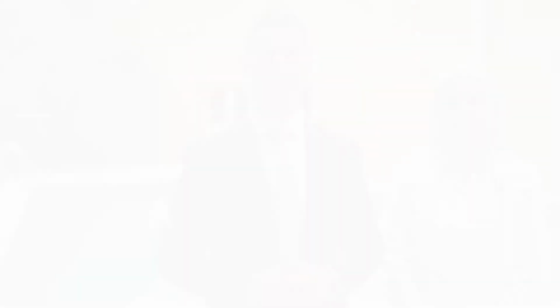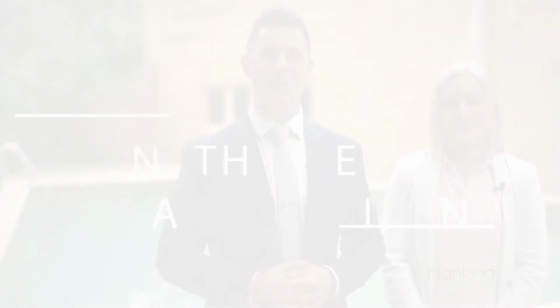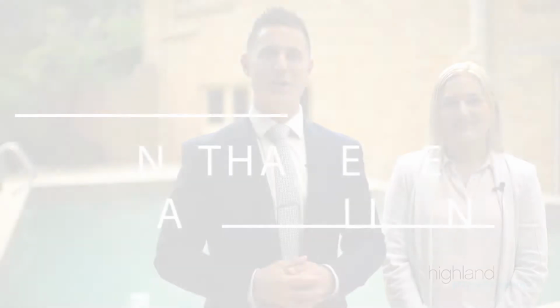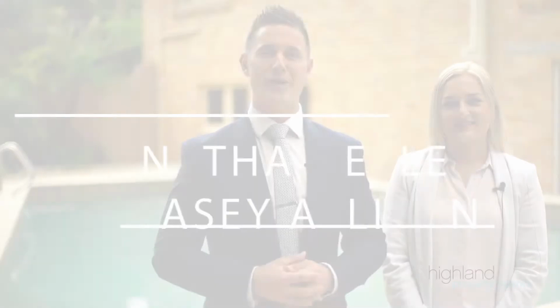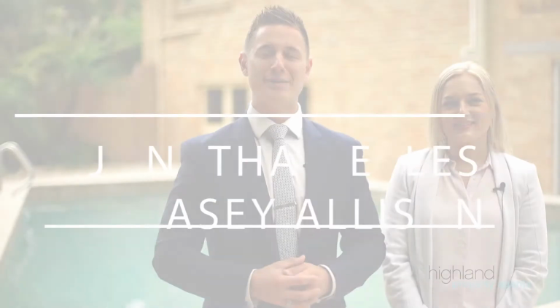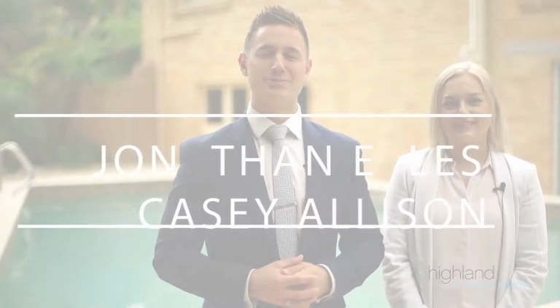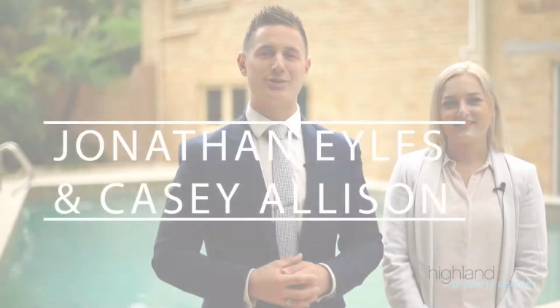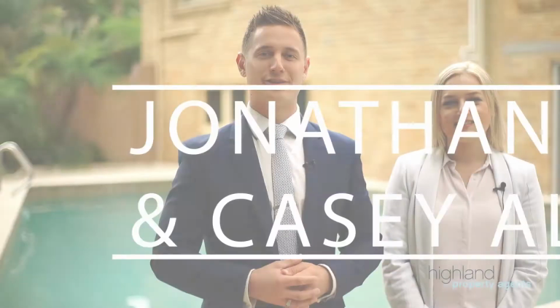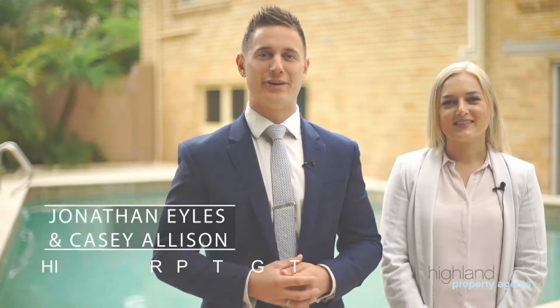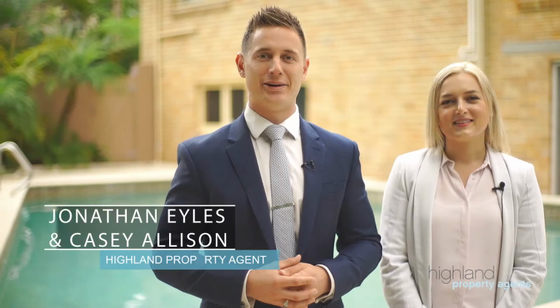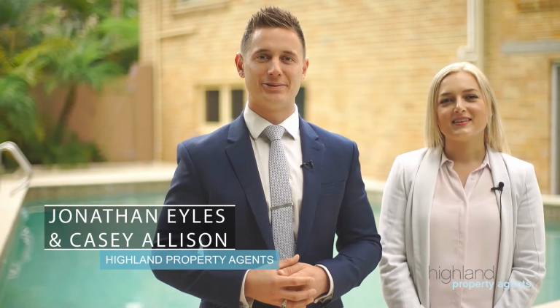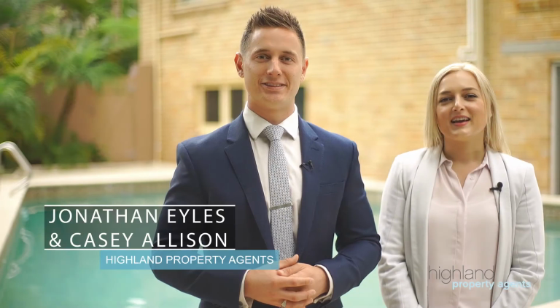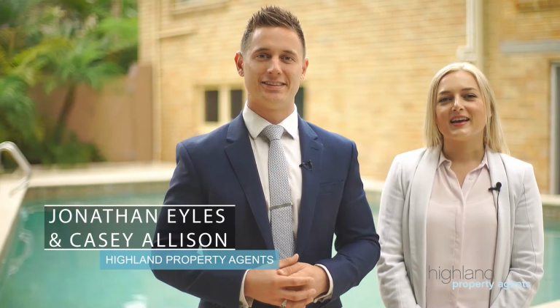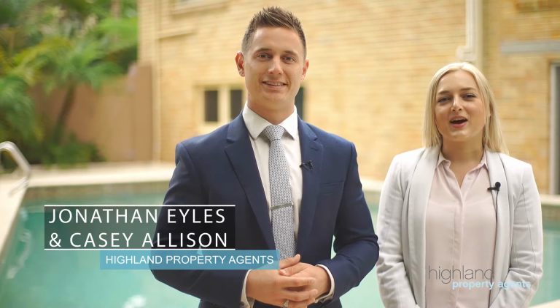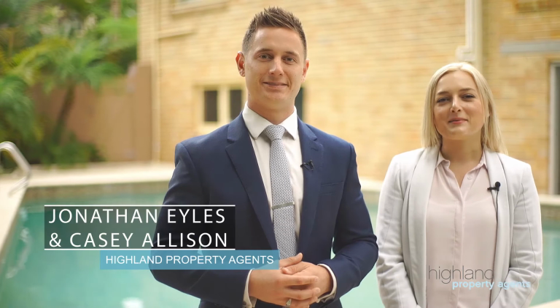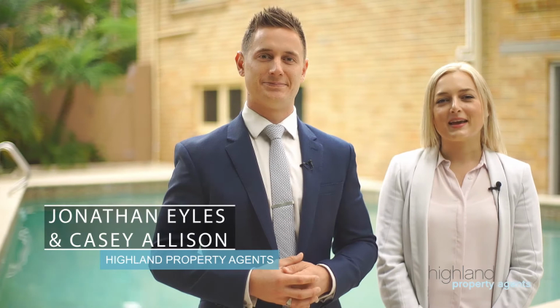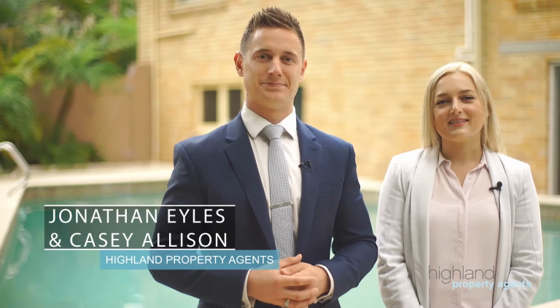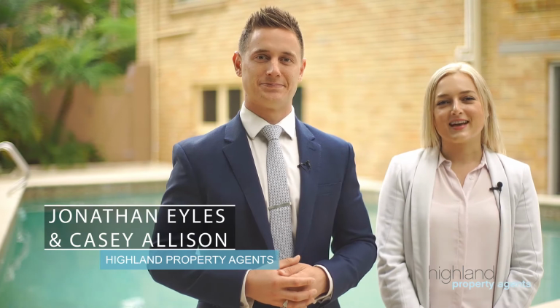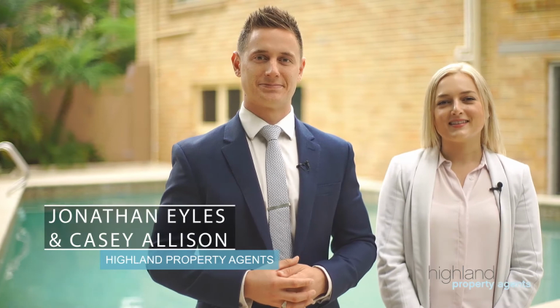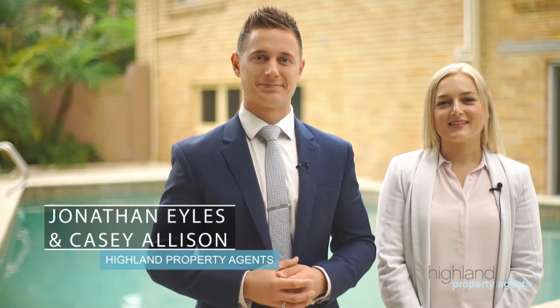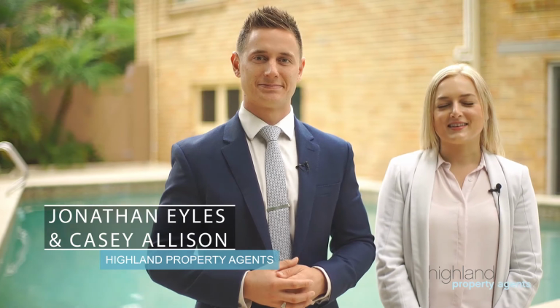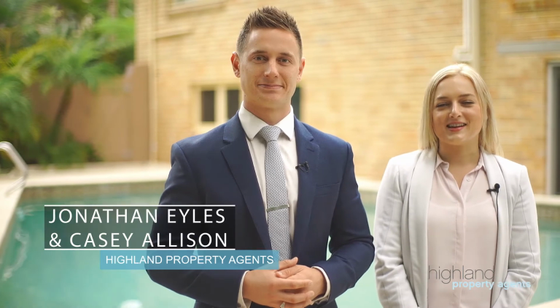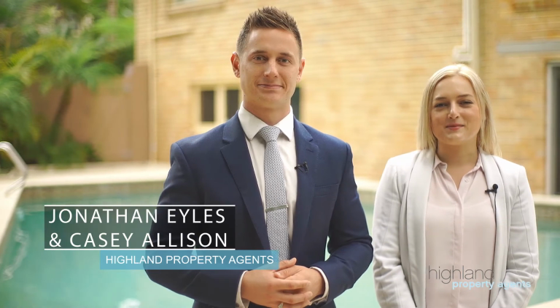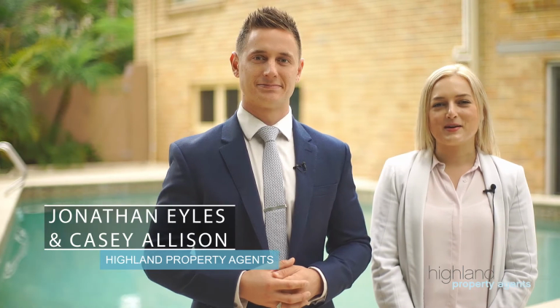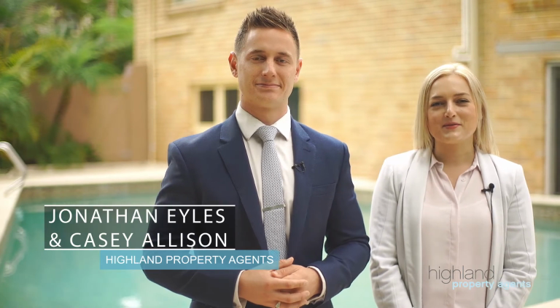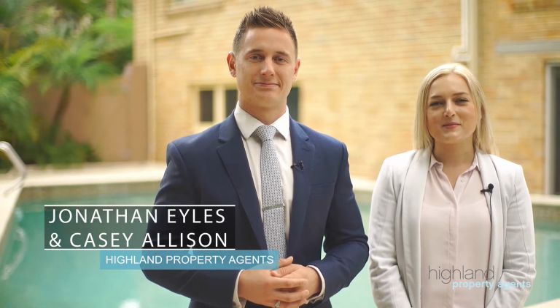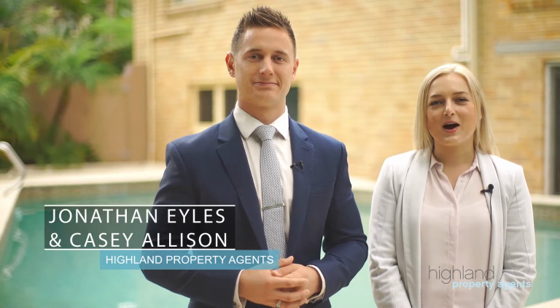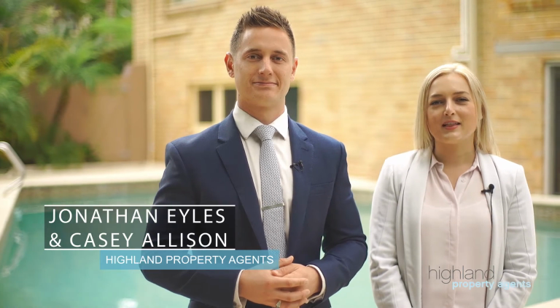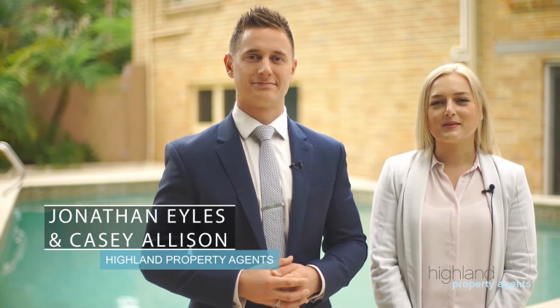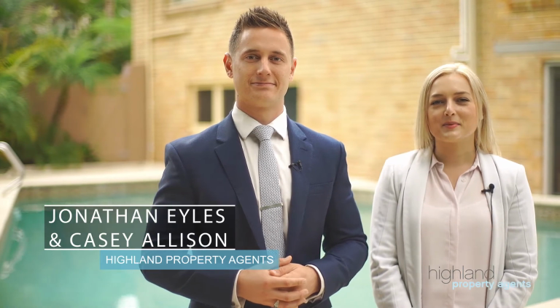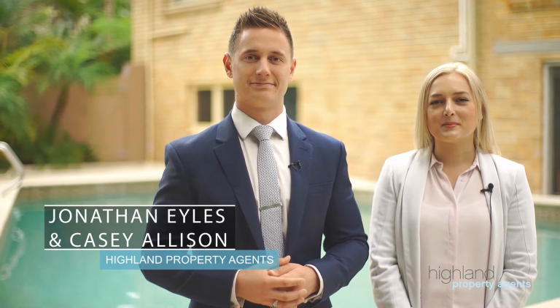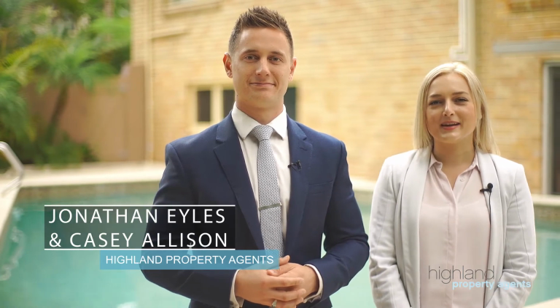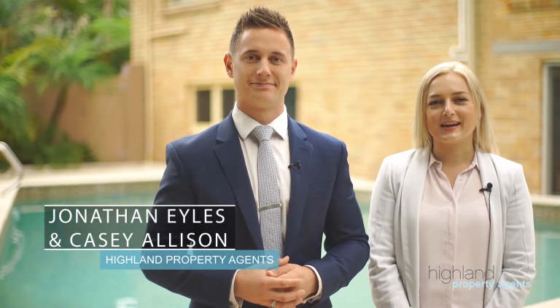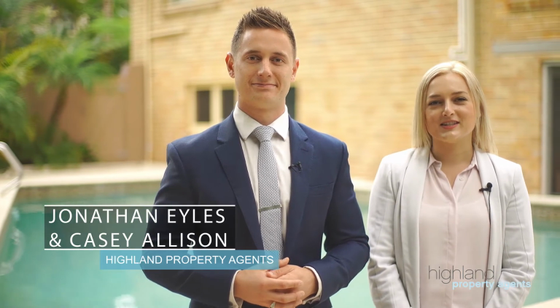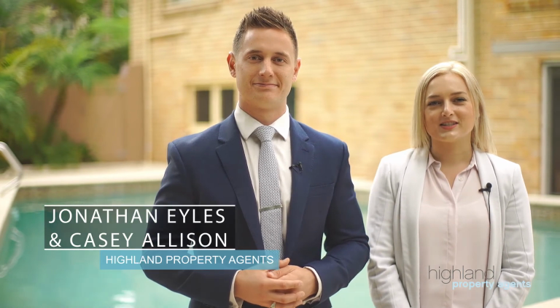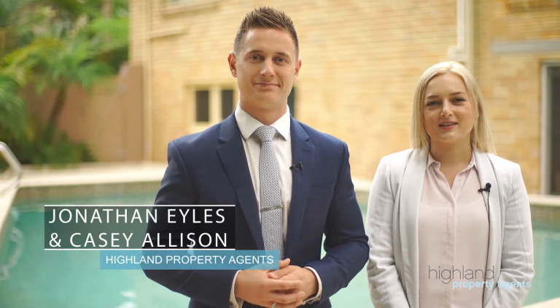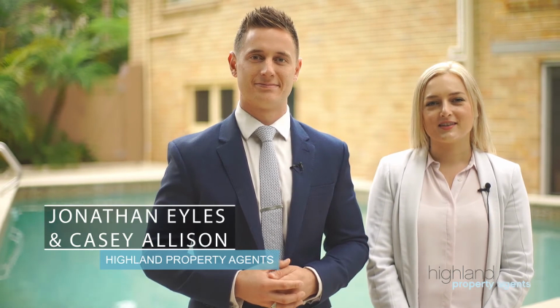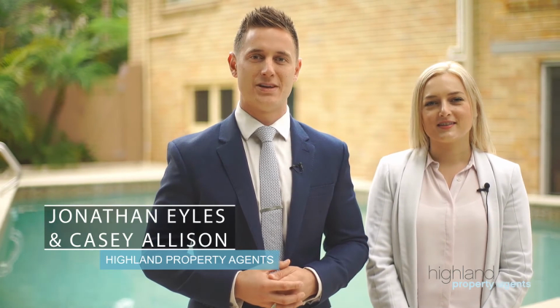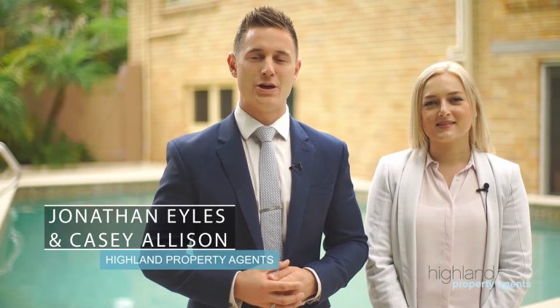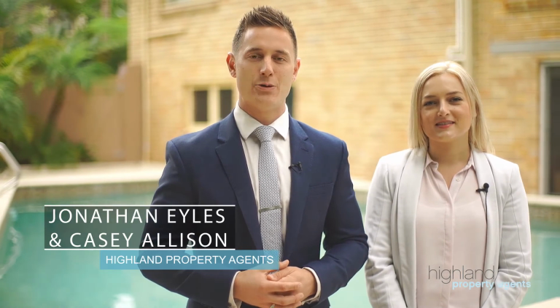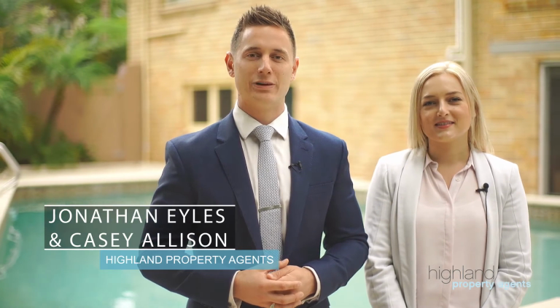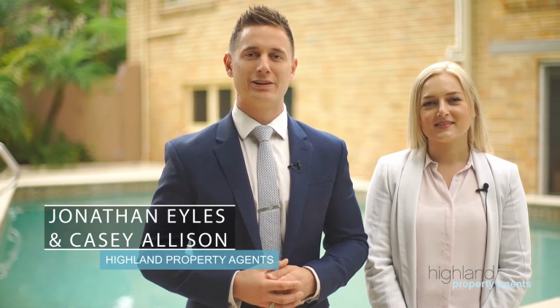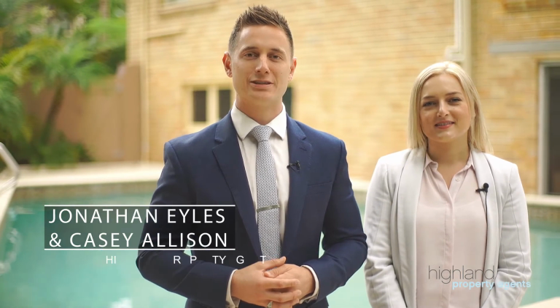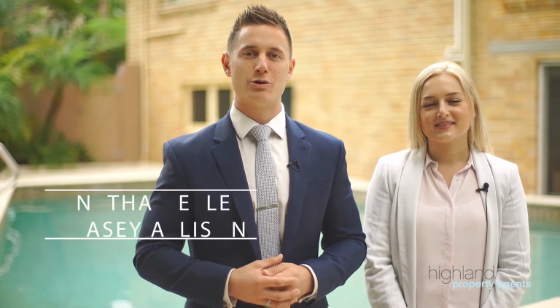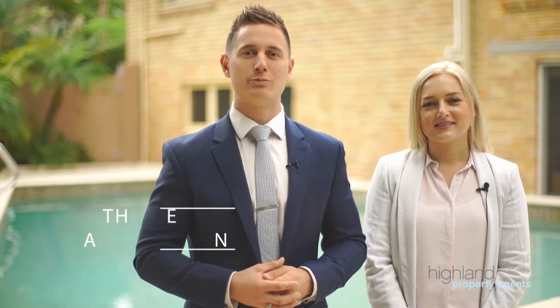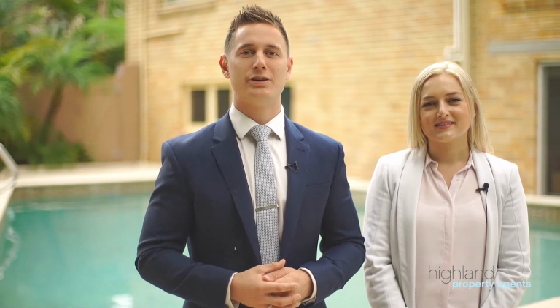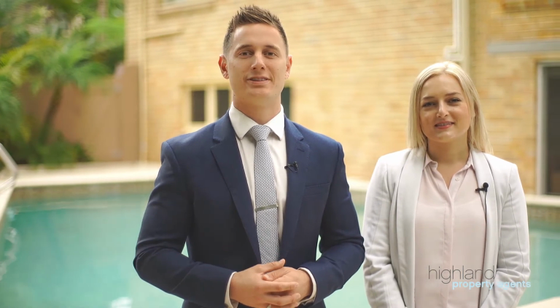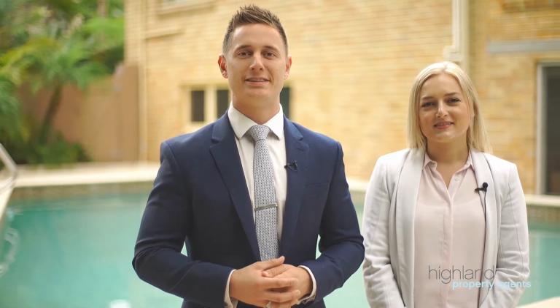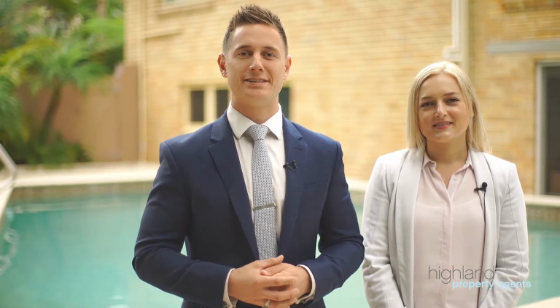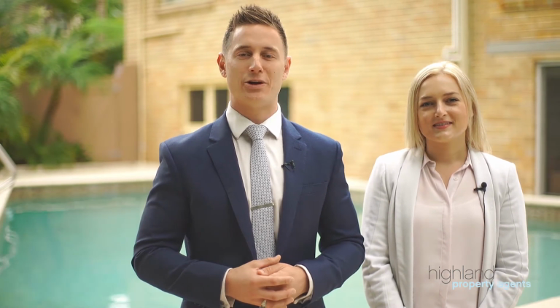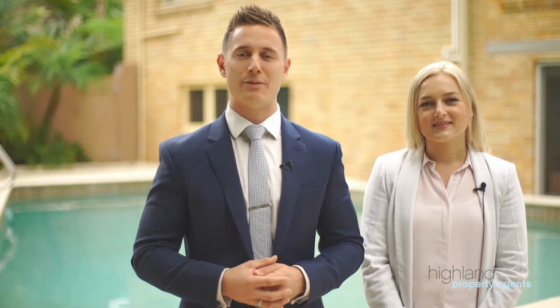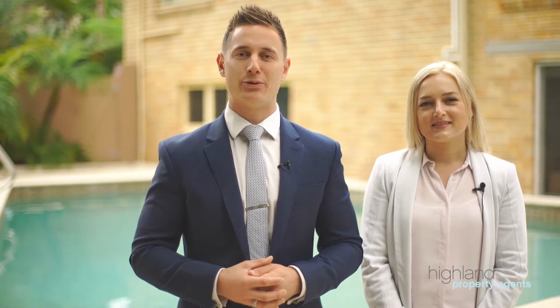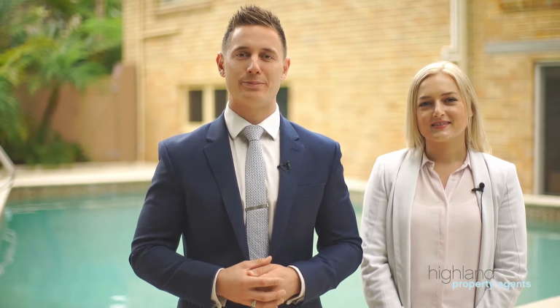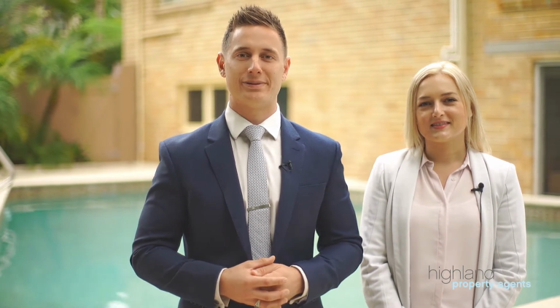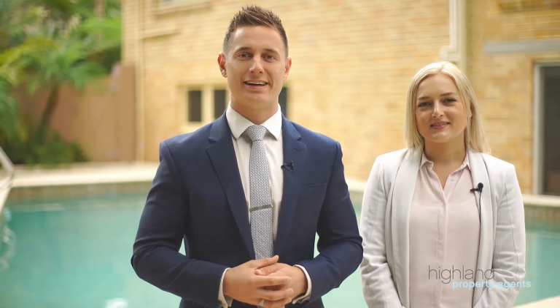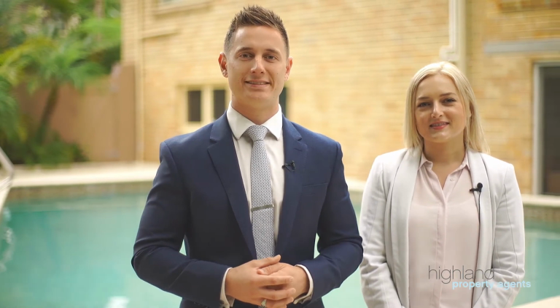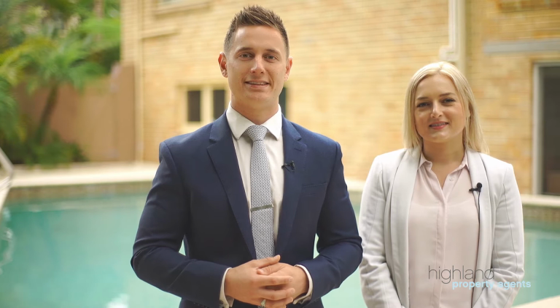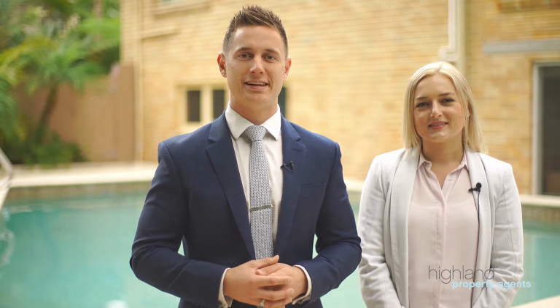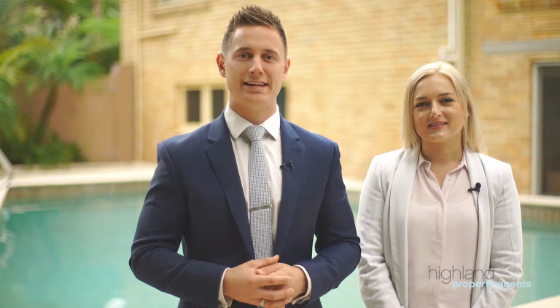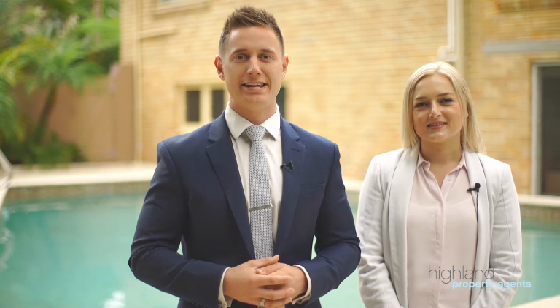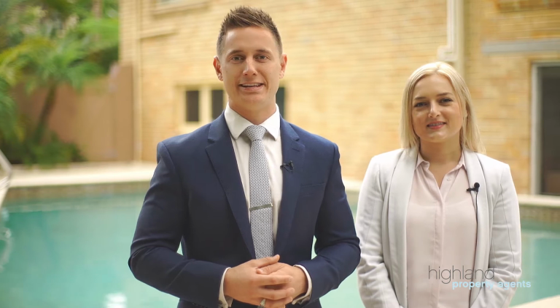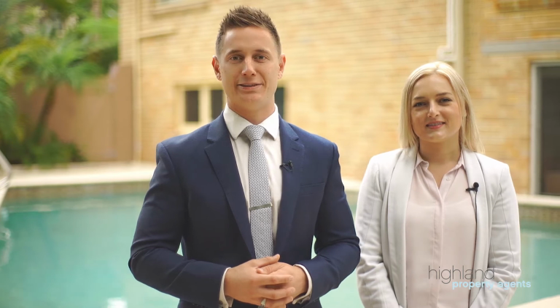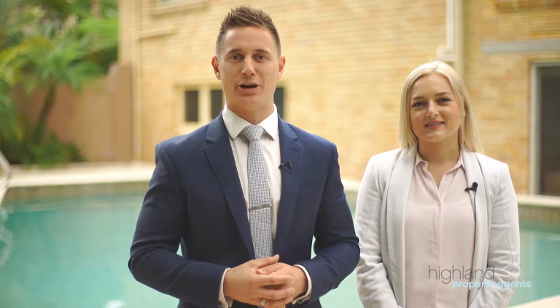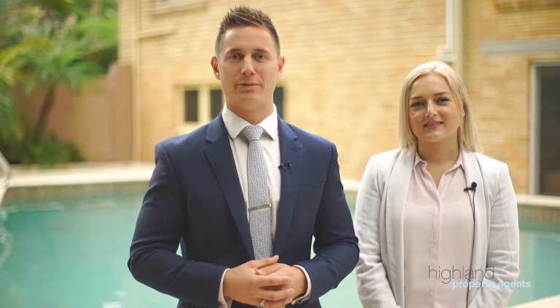Hi, I'm Jonathan Isles and I'm Casey Ellison and we're from Highland Property Agents. We'd like to welcome you to Six High Point Place here in Como.